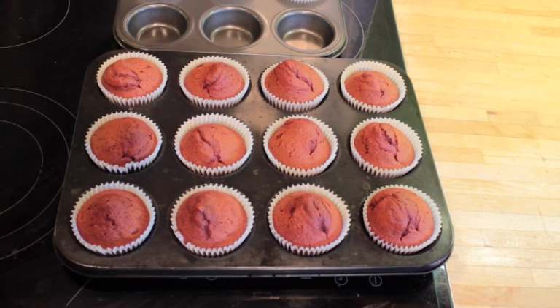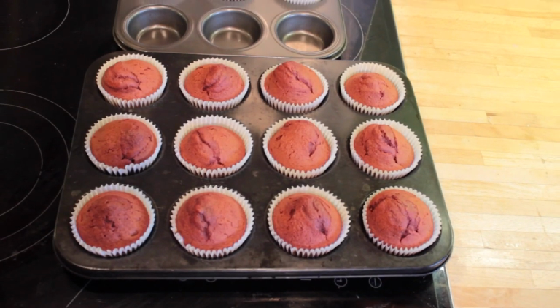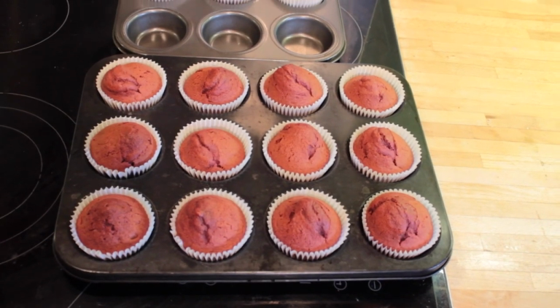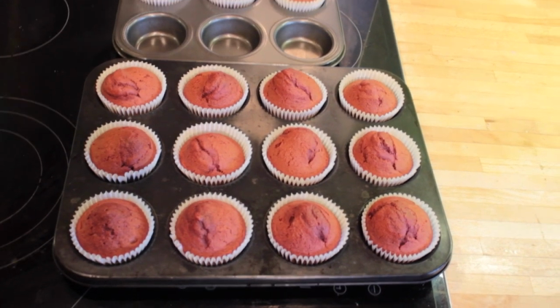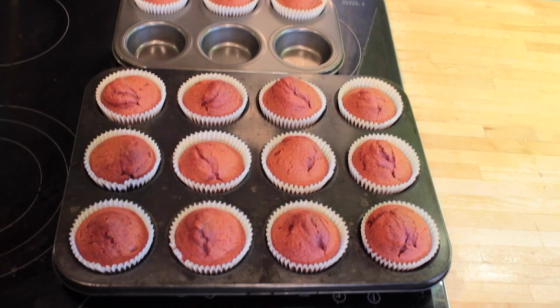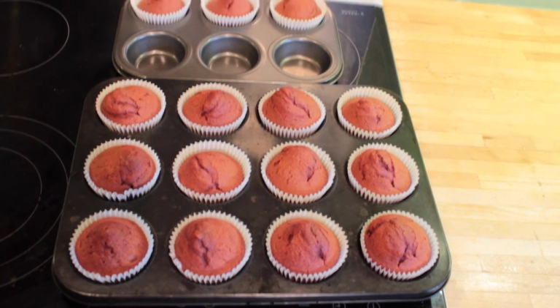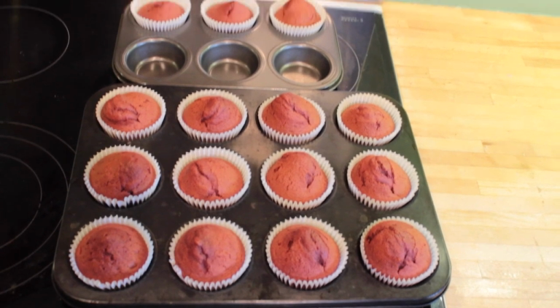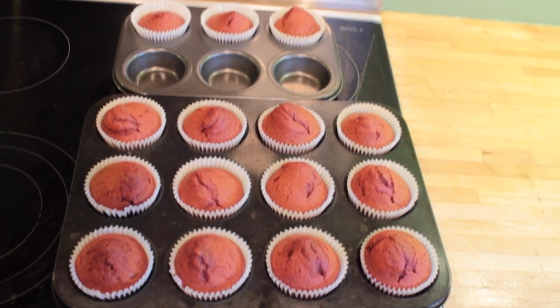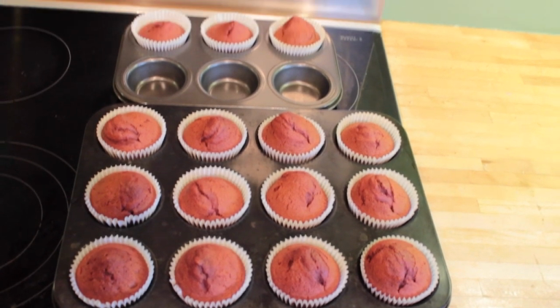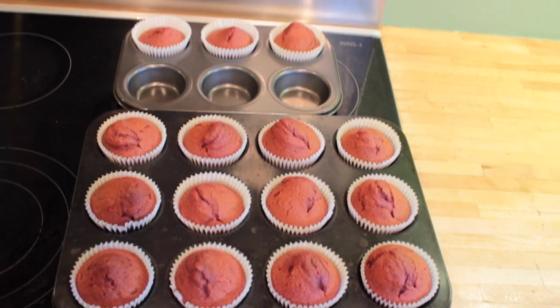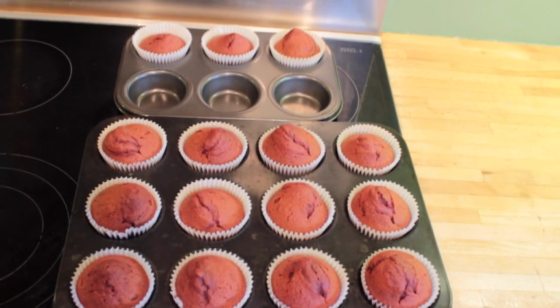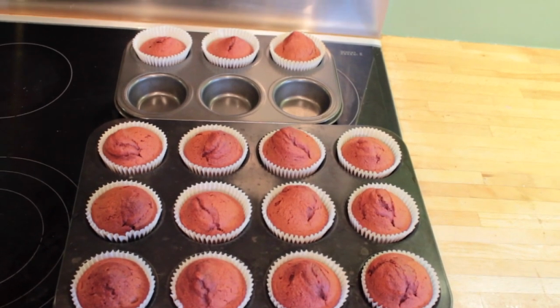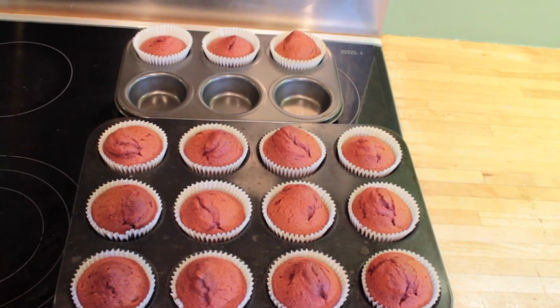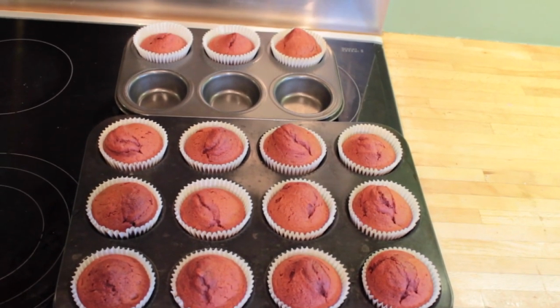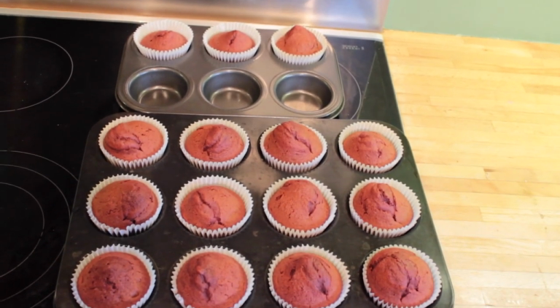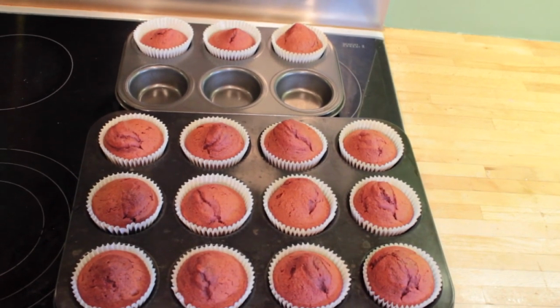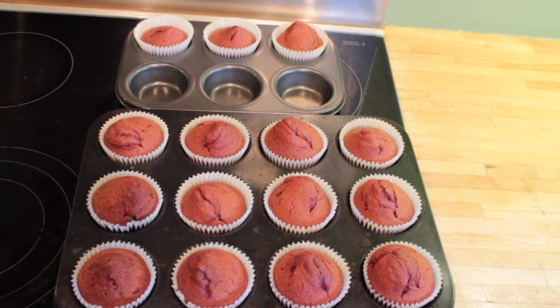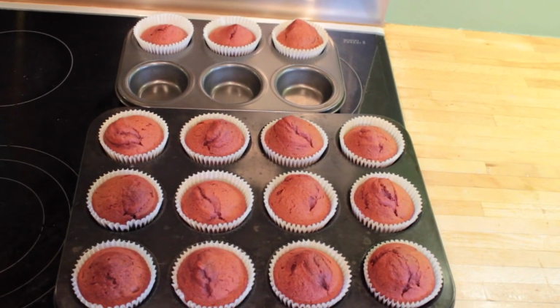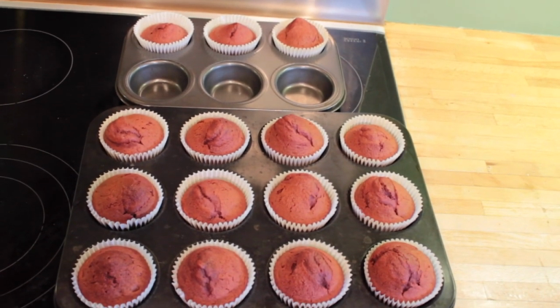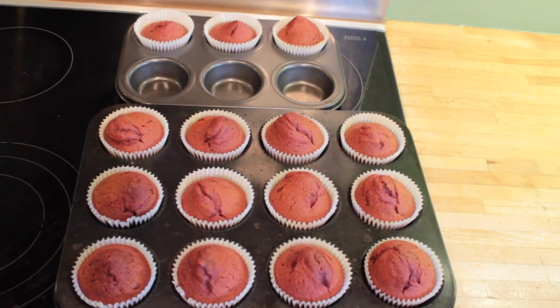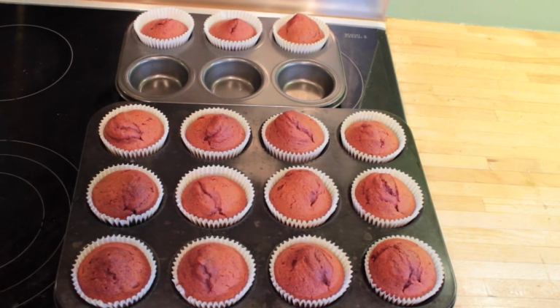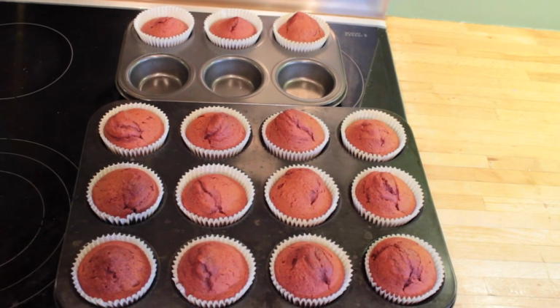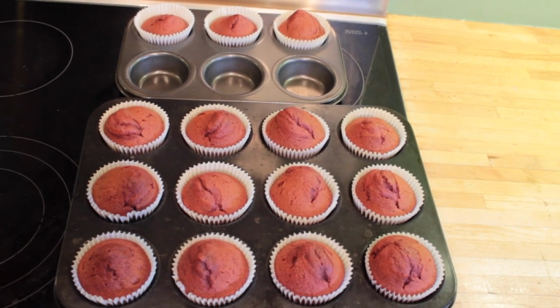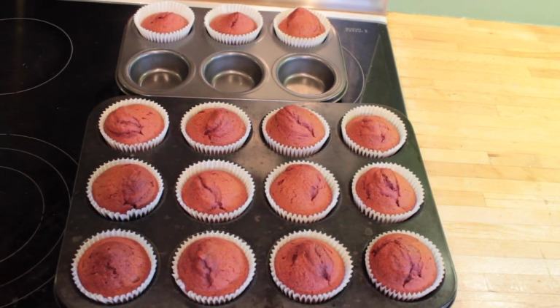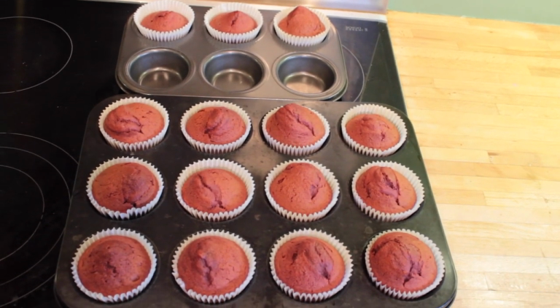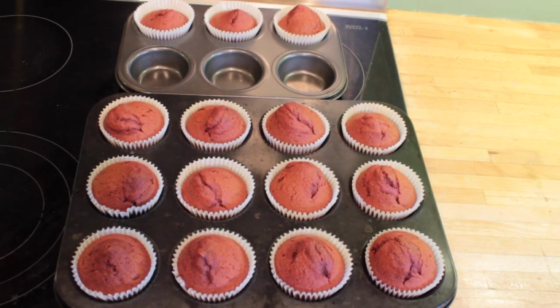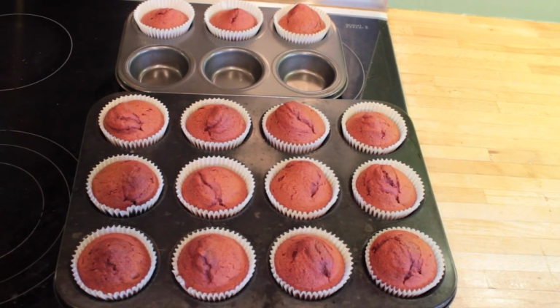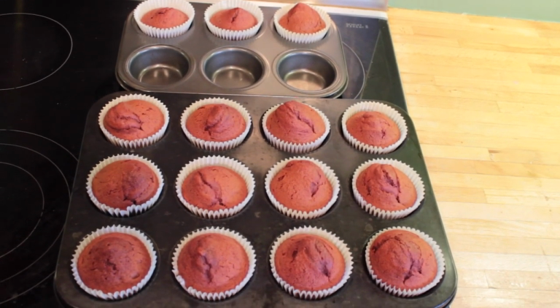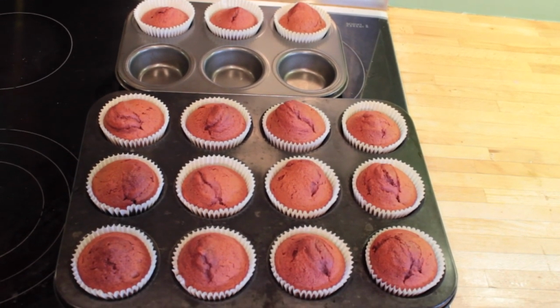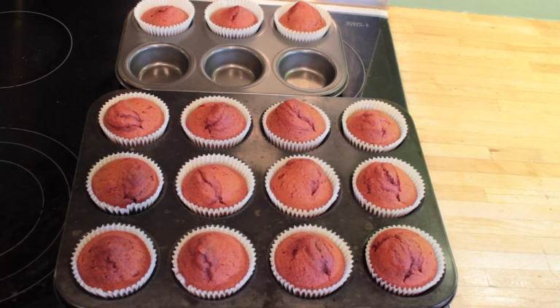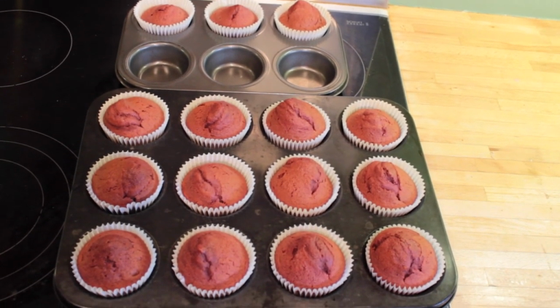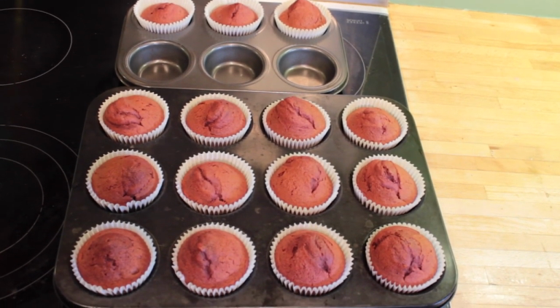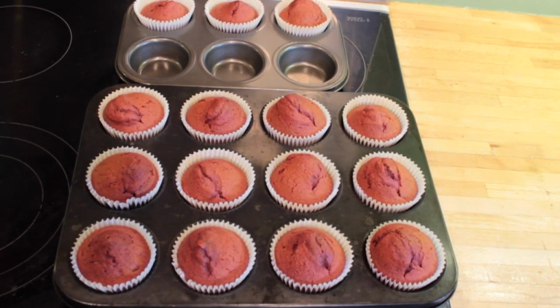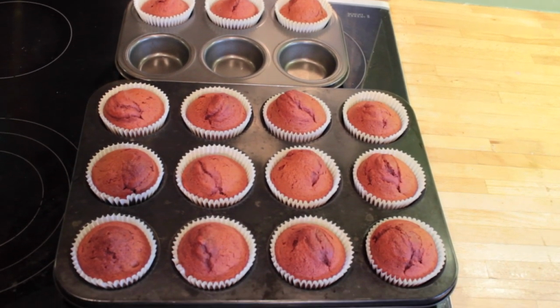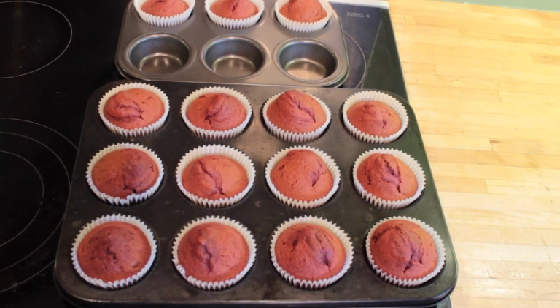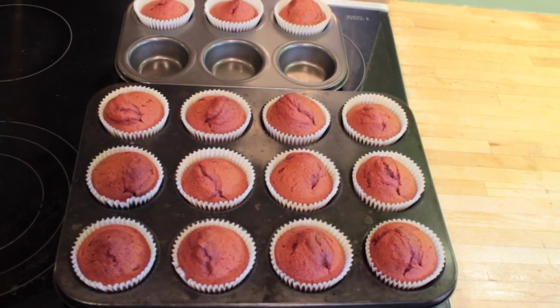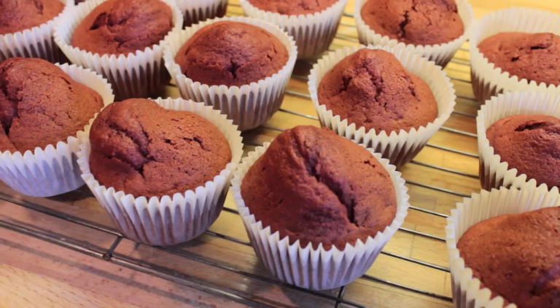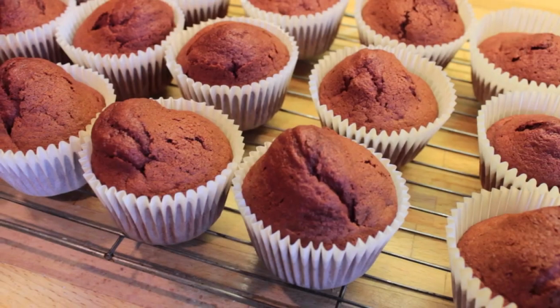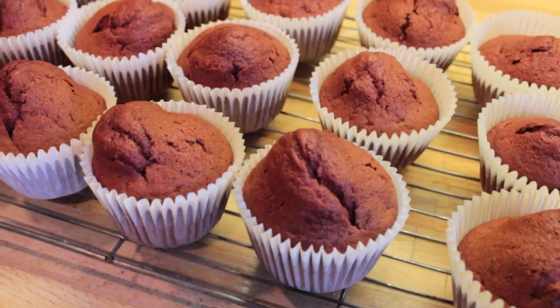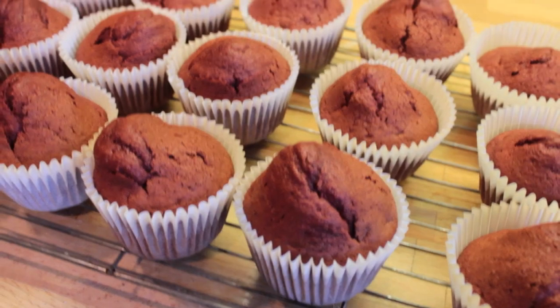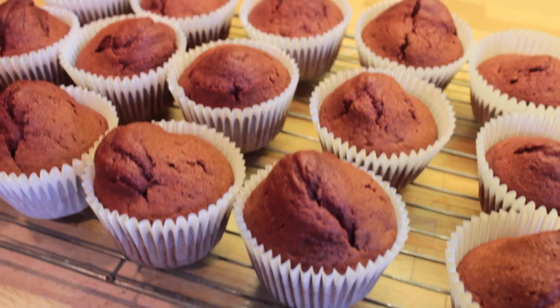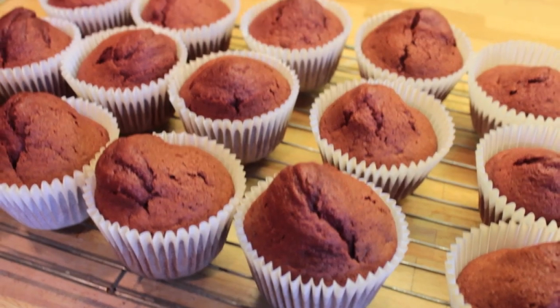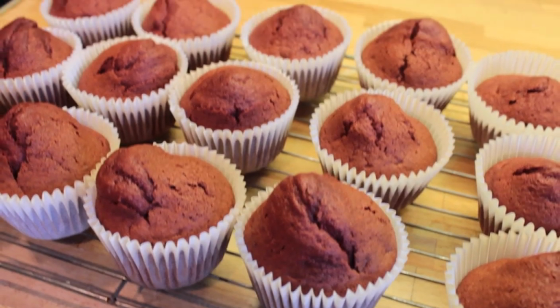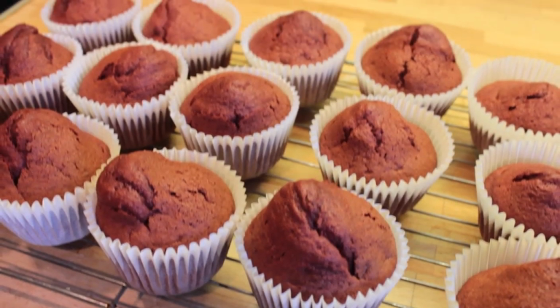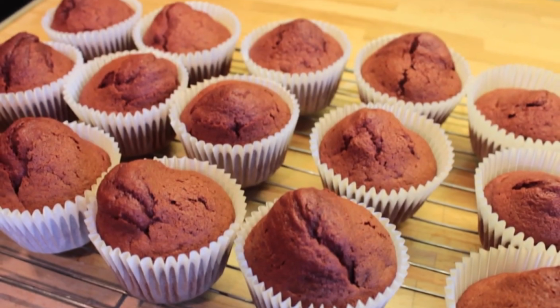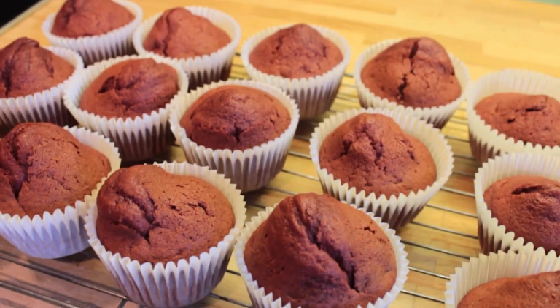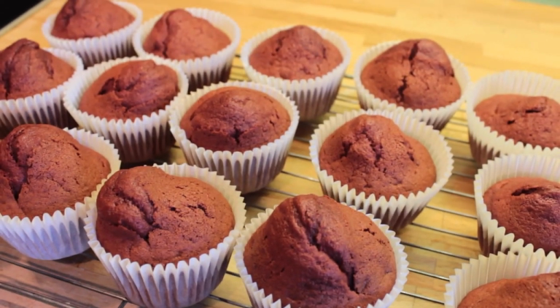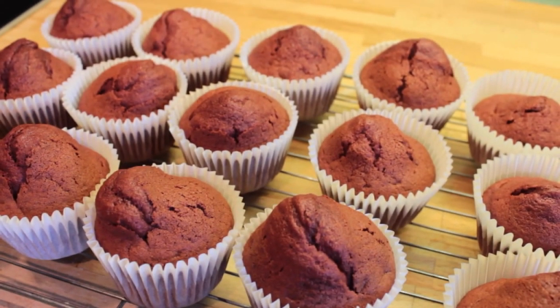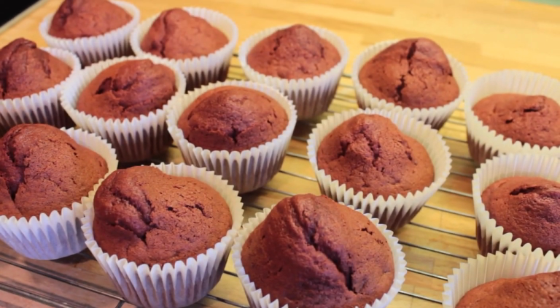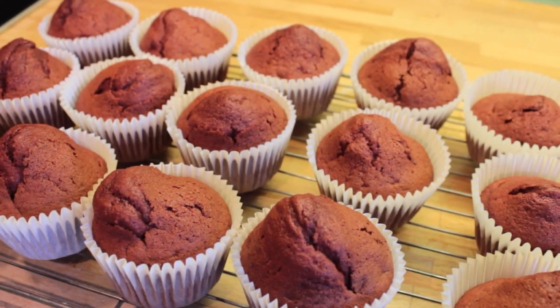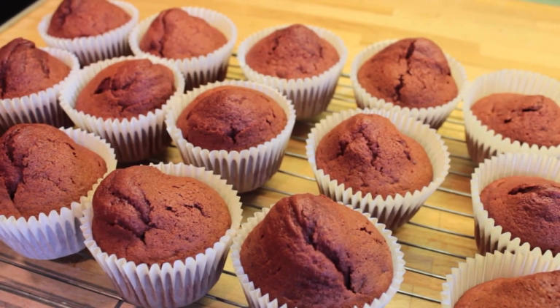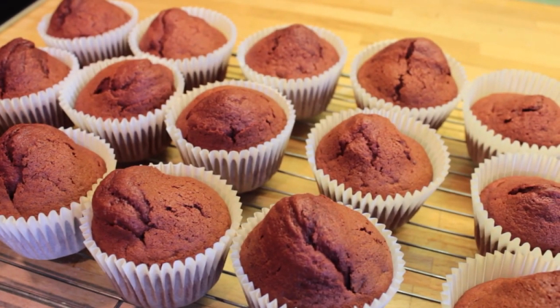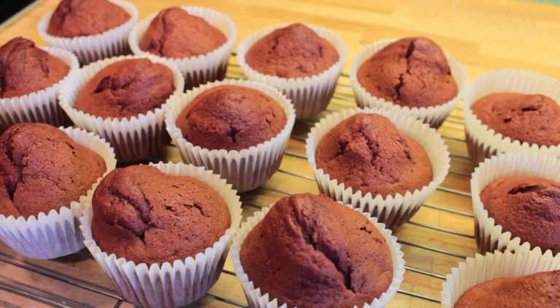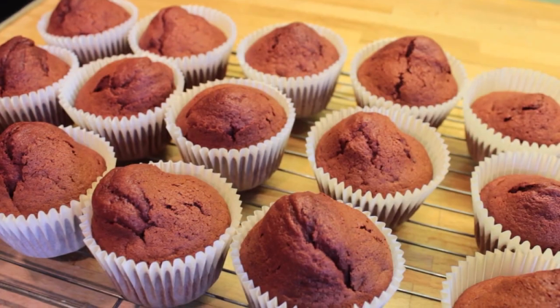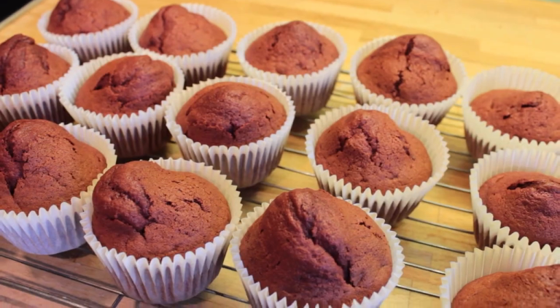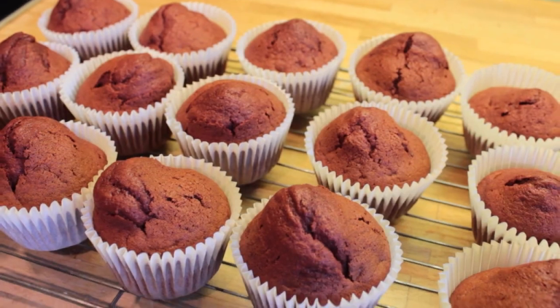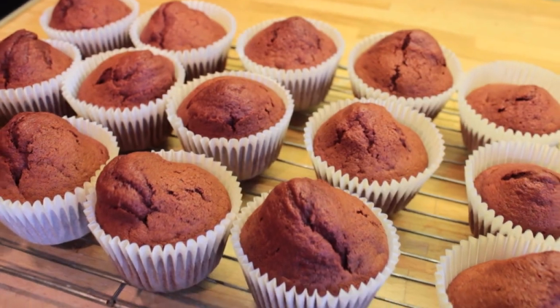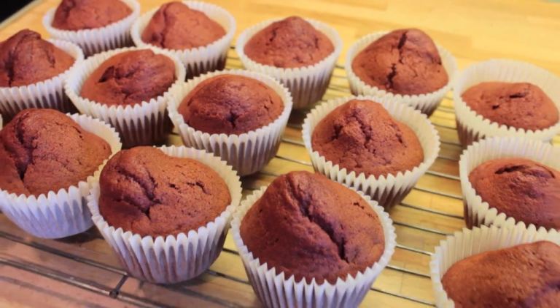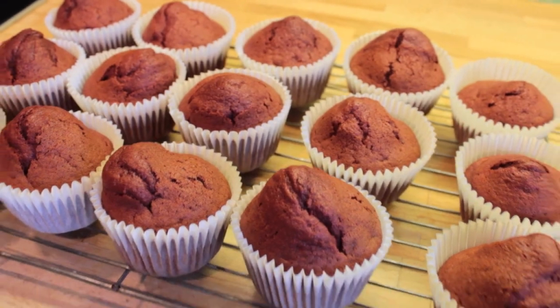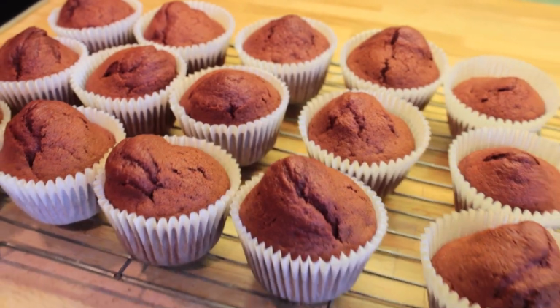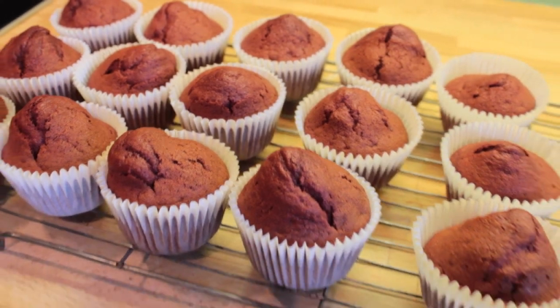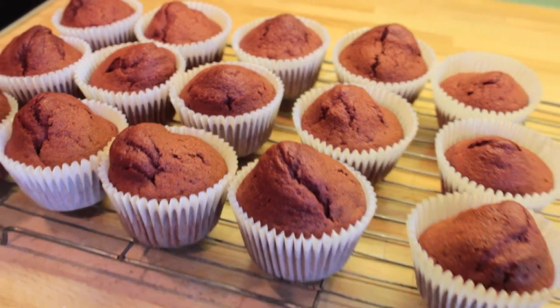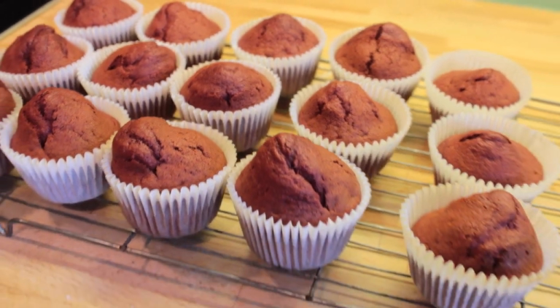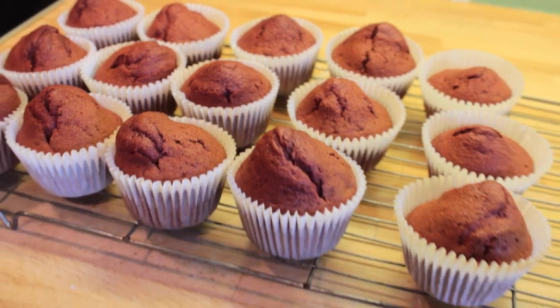Once they've baked you need to wait for them to cool for about half an hour before you can ice them. But in that time you can start making the frosting.